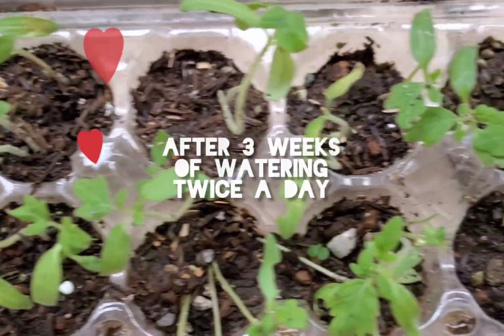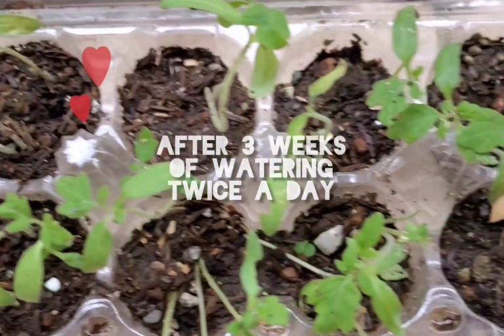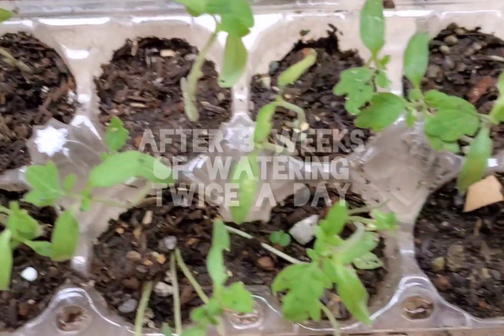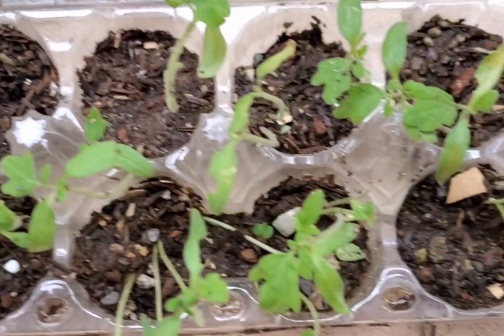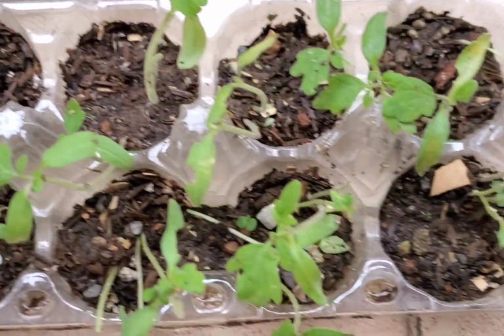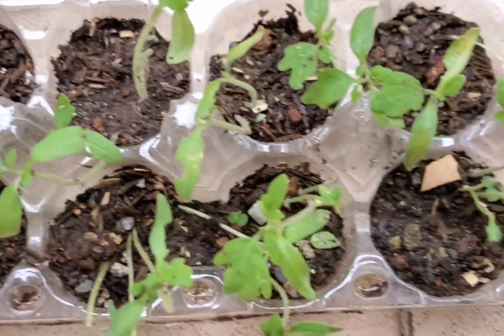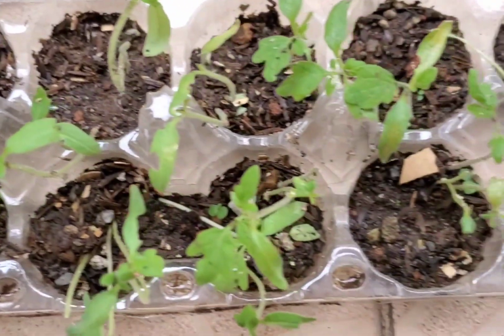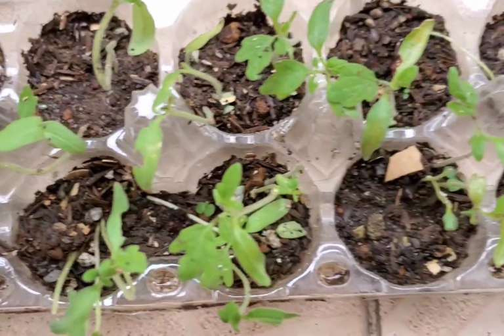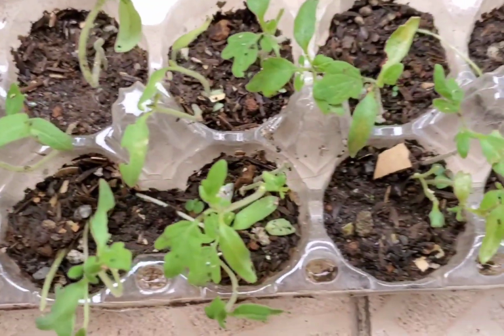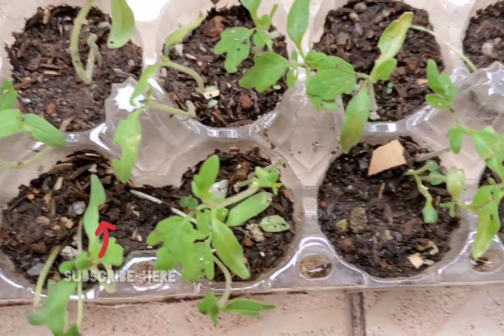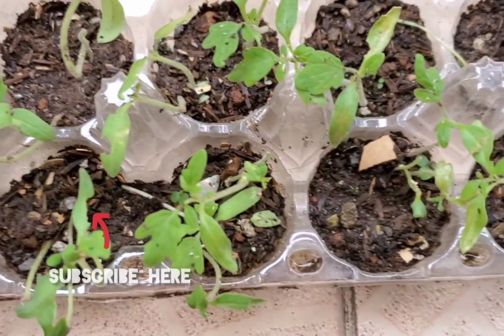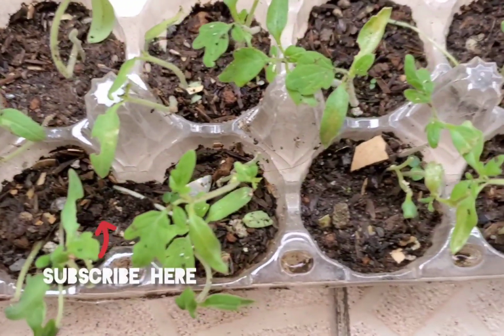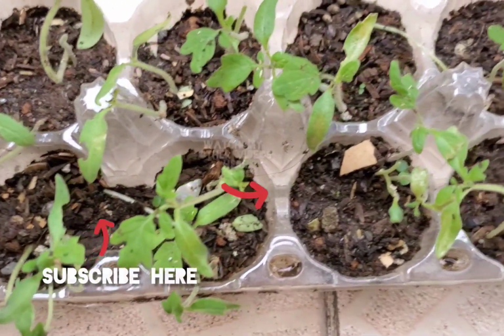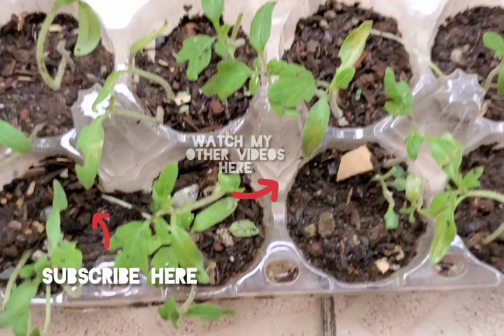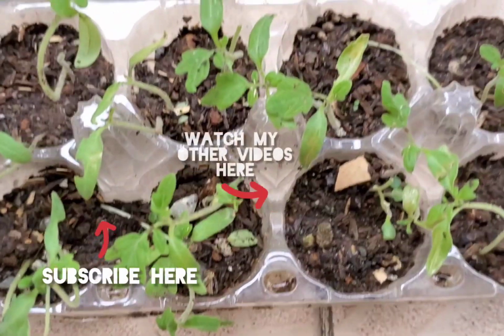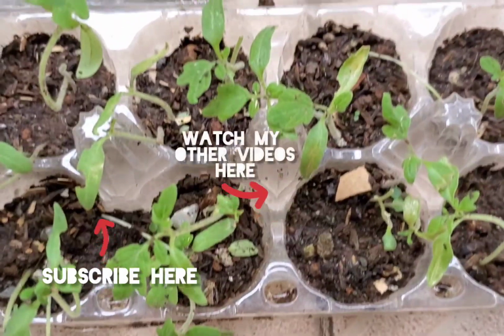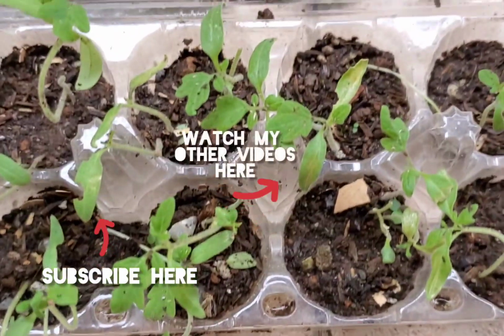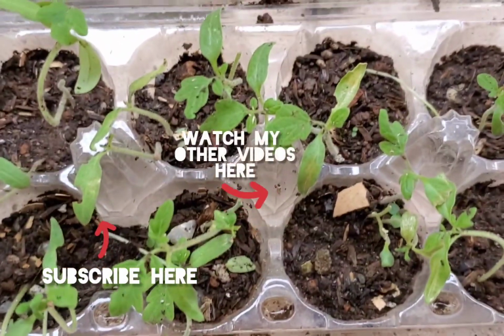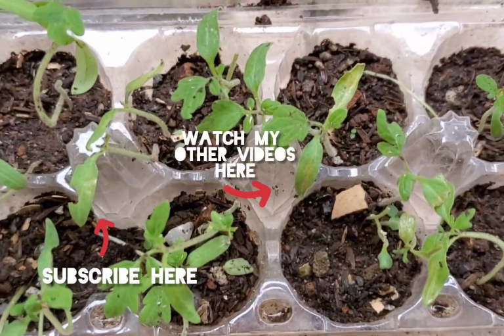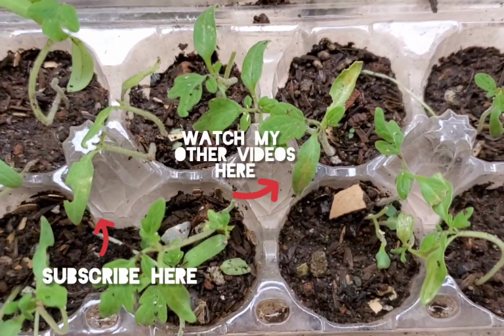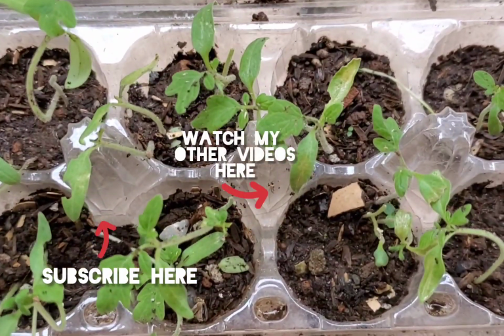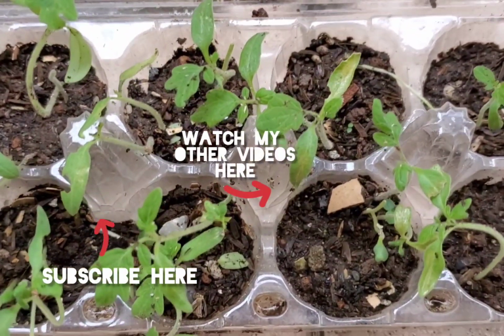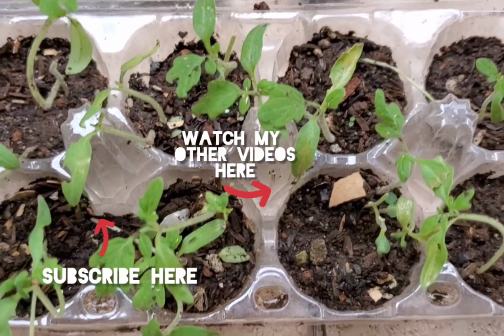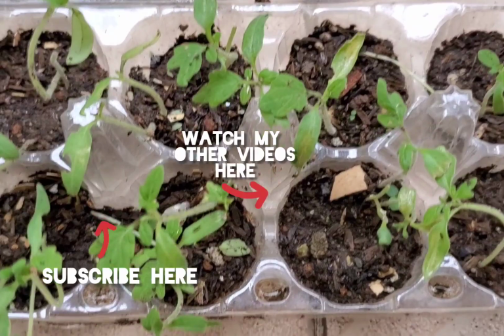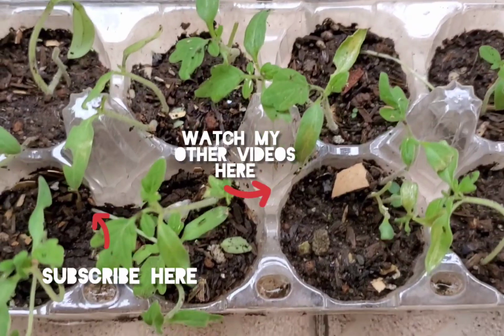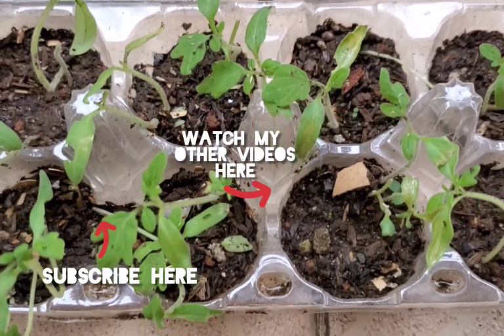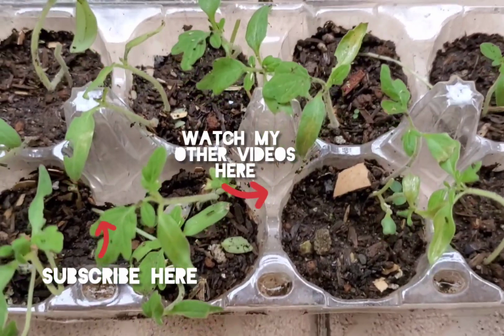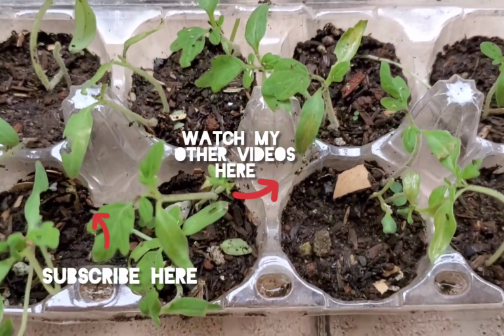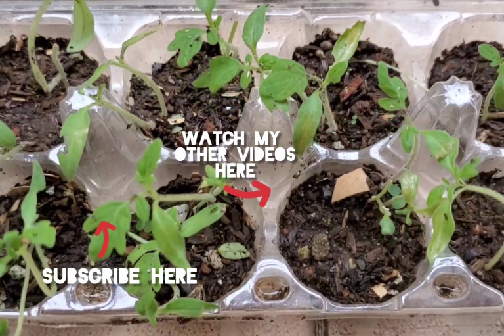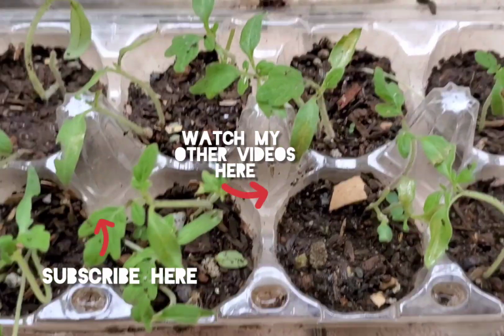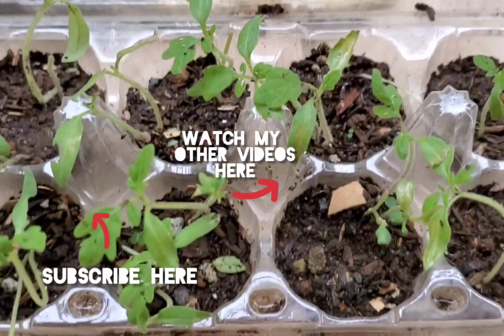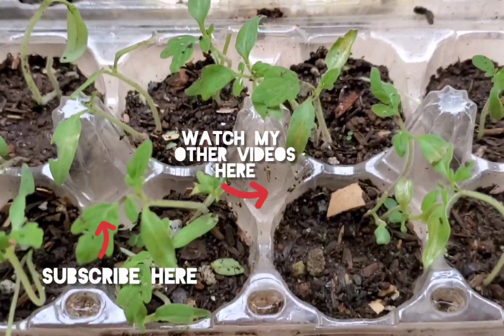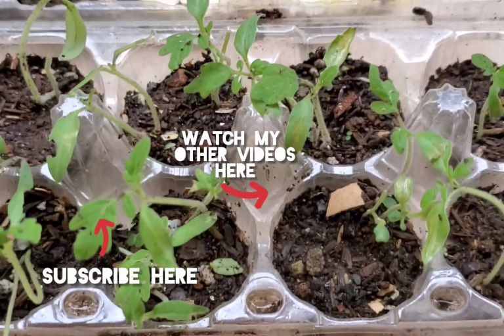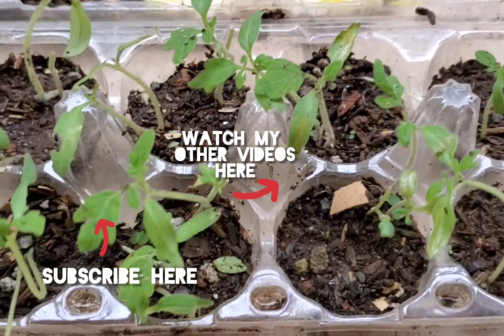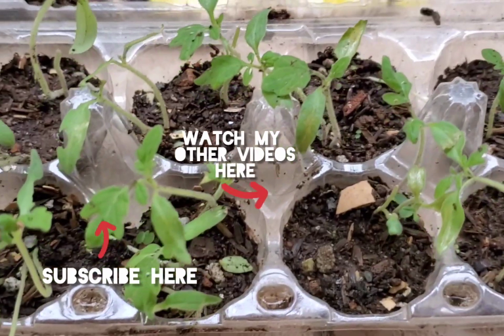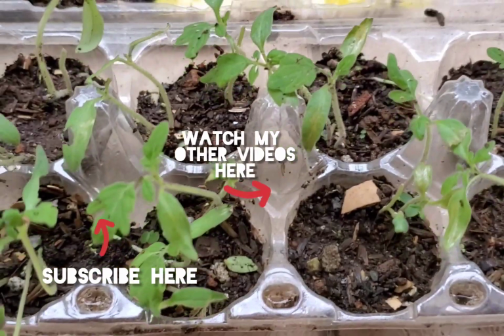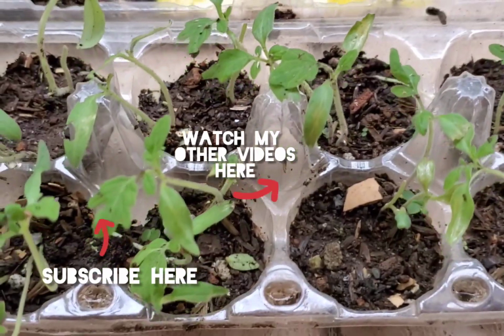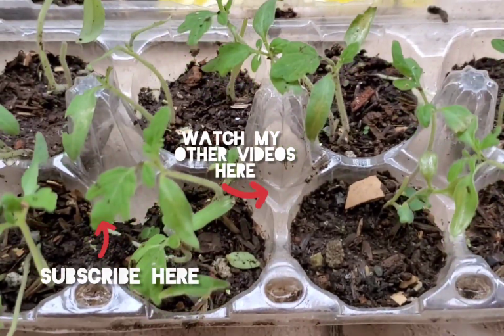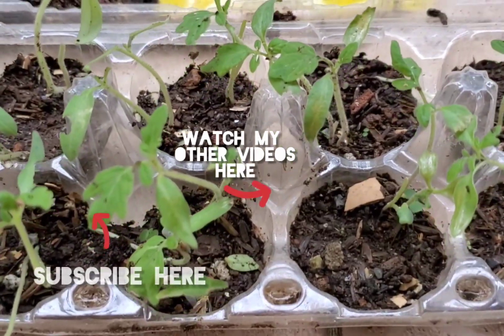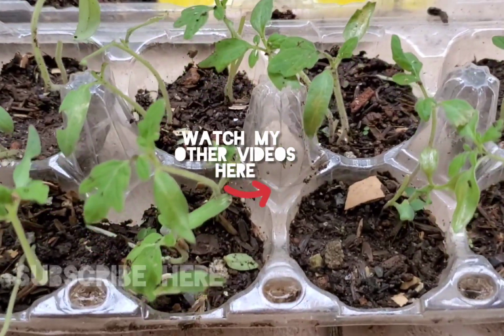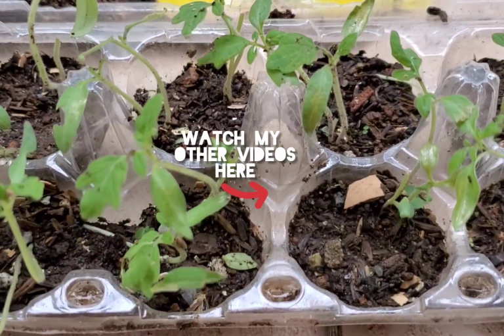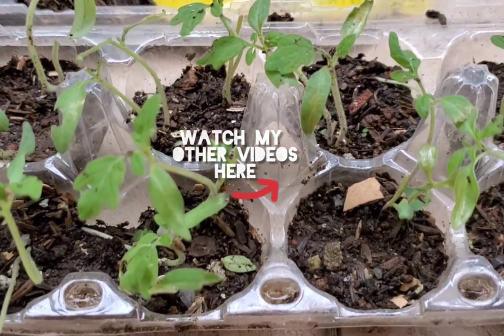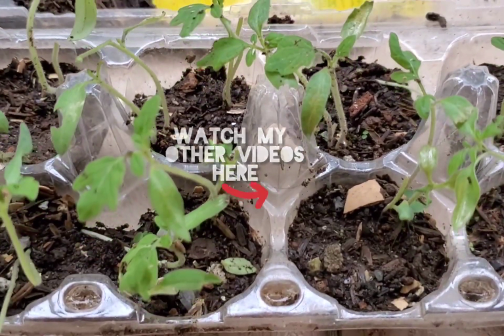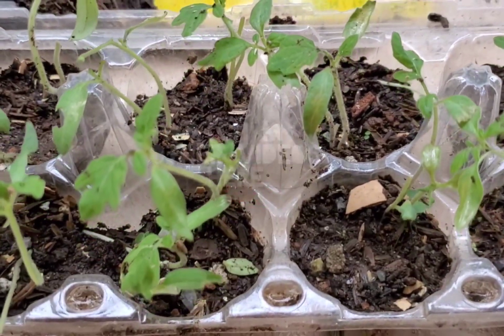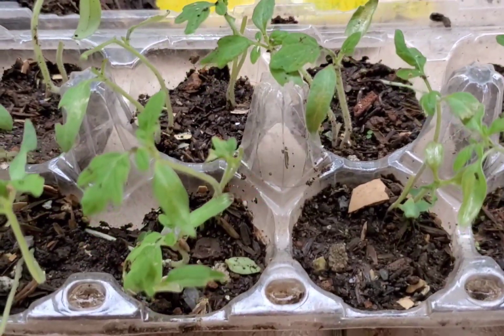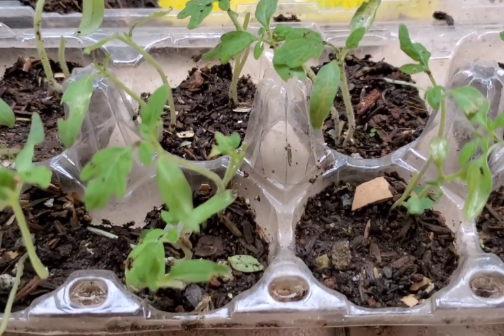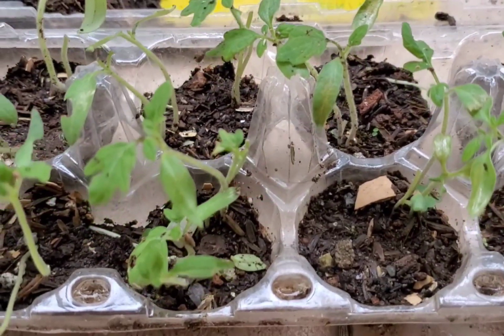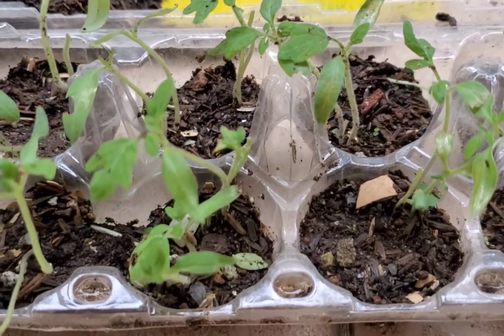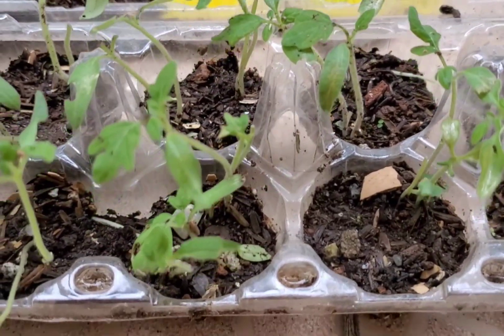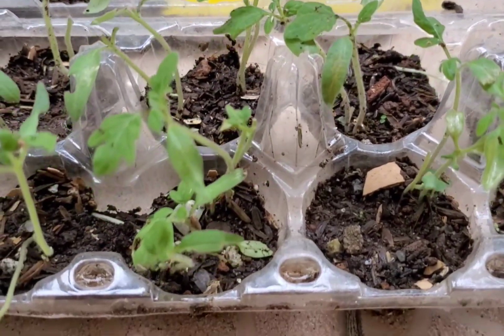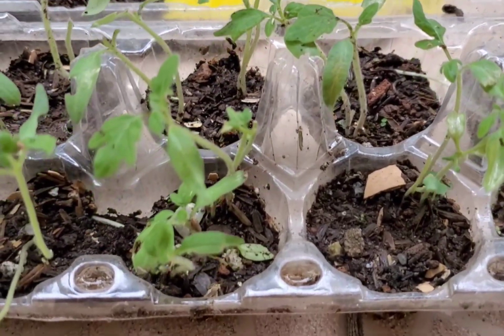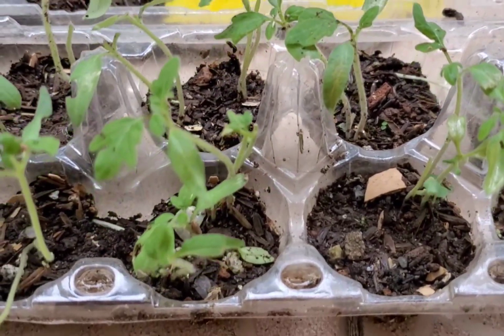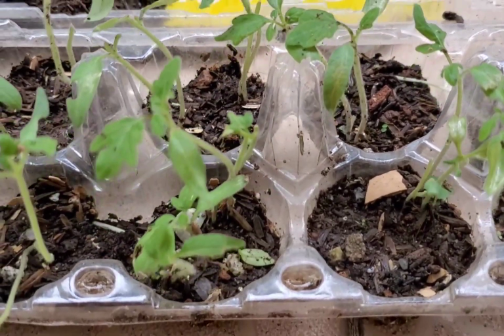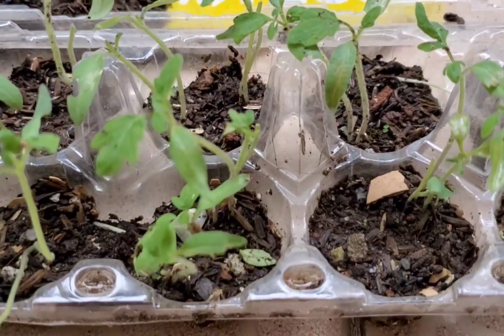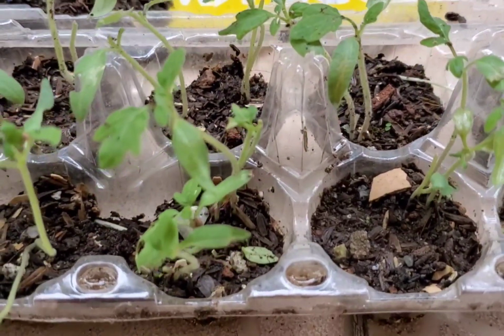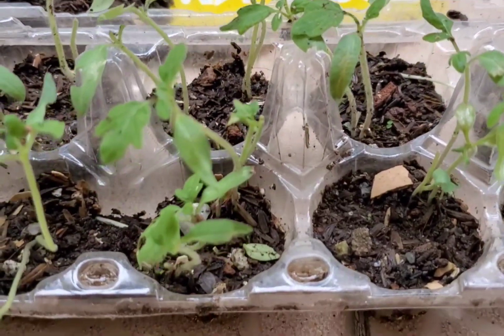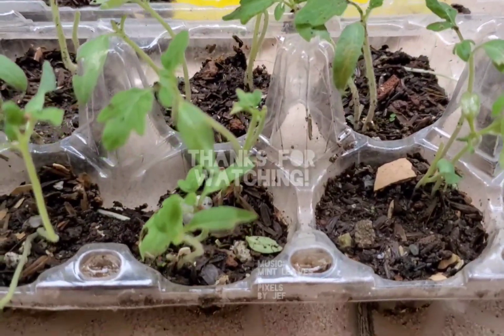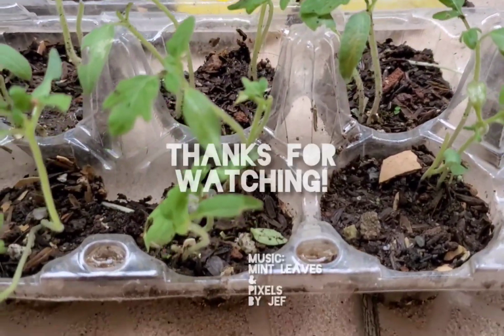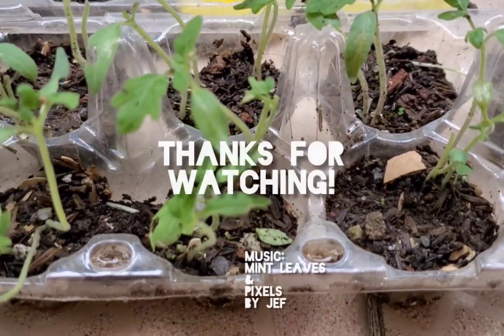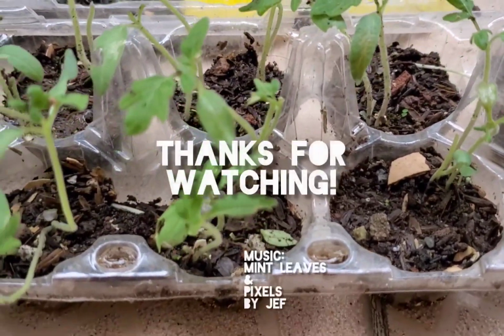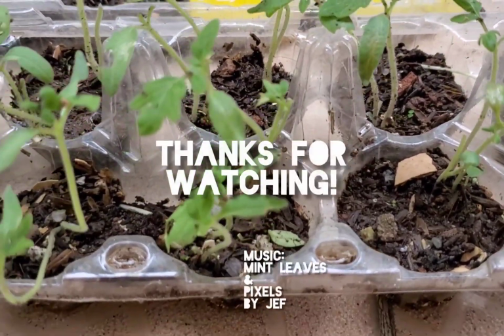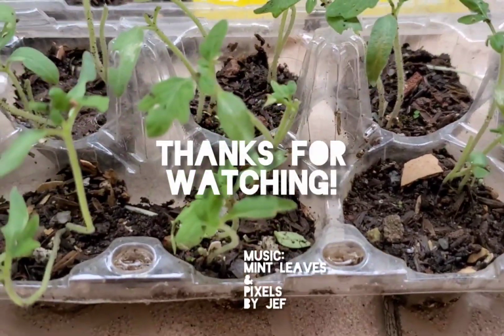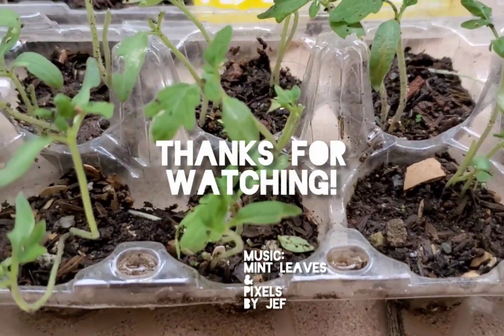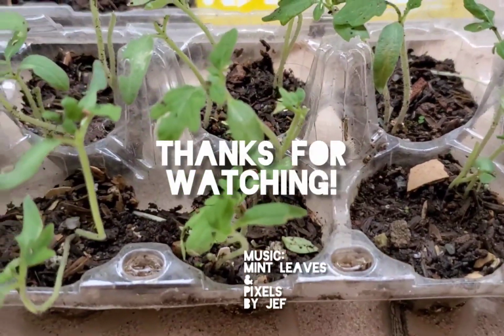Please support this channel by subscribing and sharing this video as well. Thanks for watching!